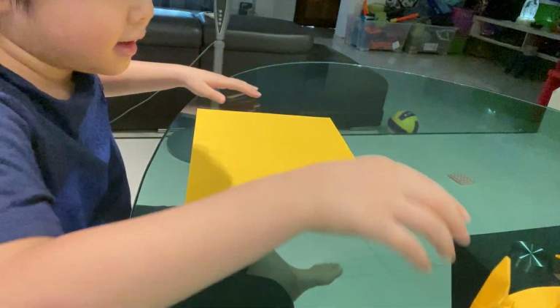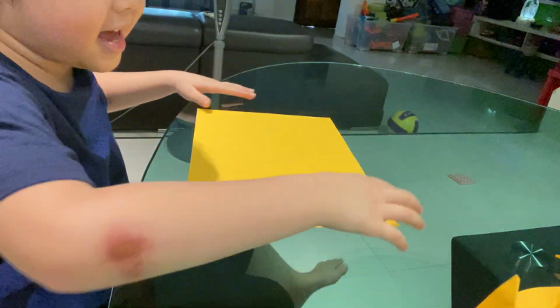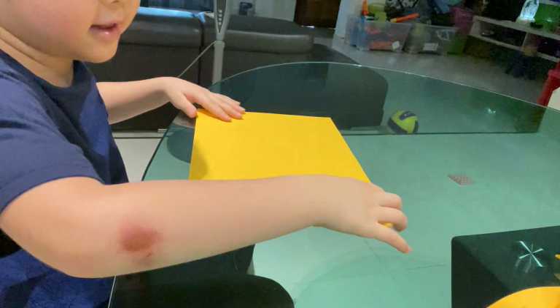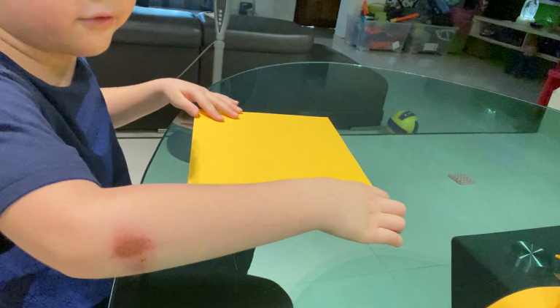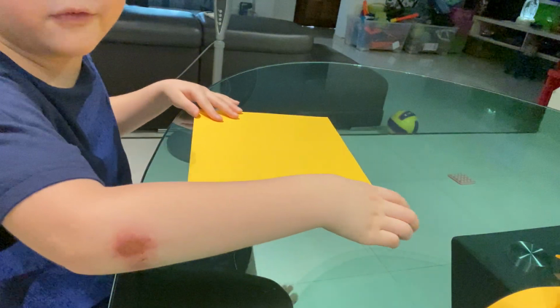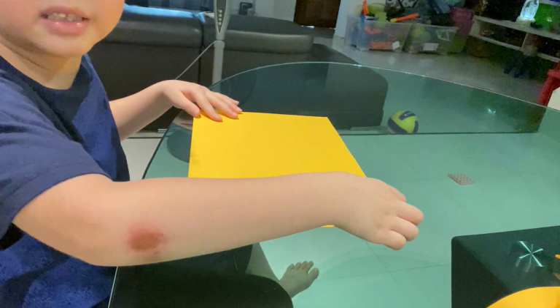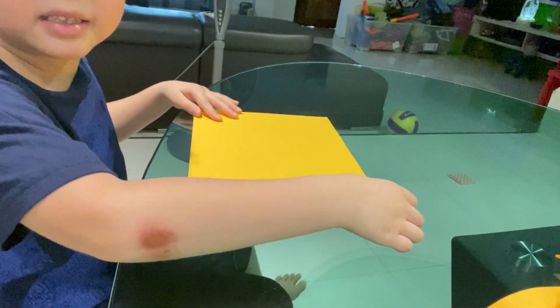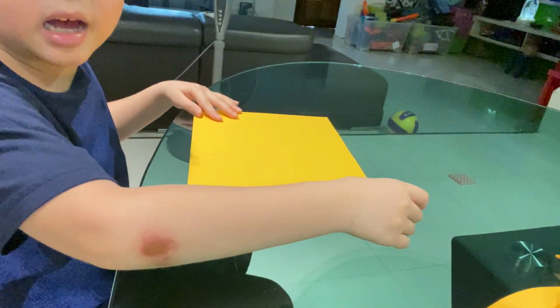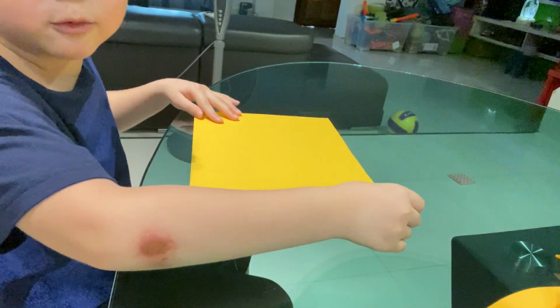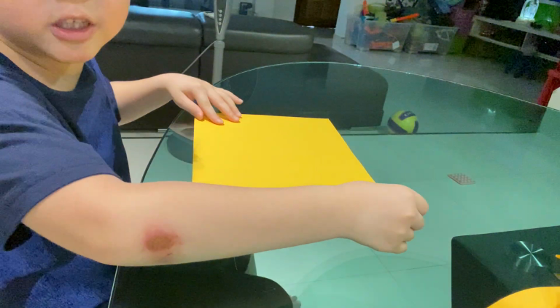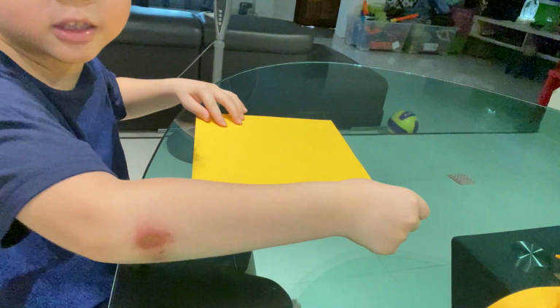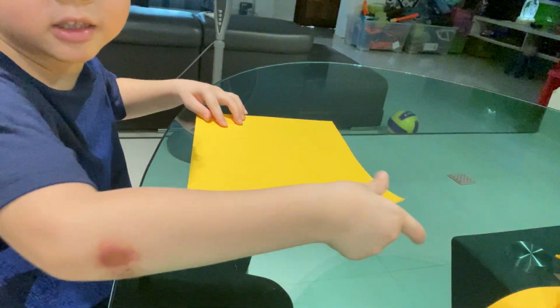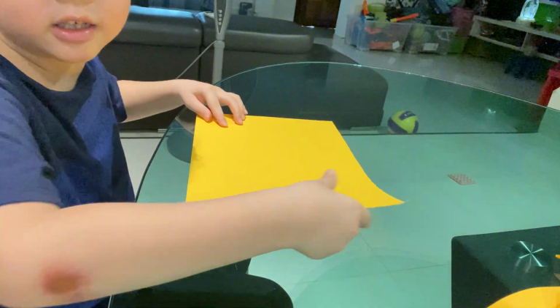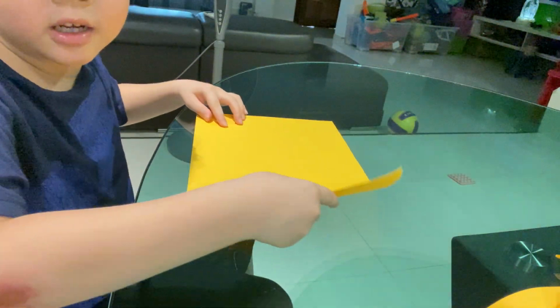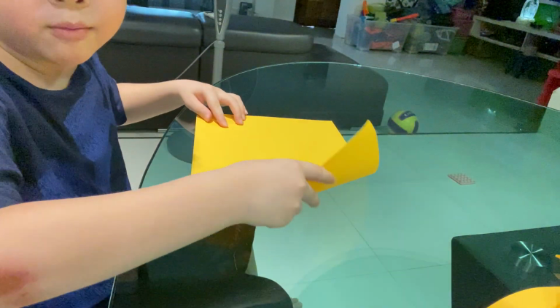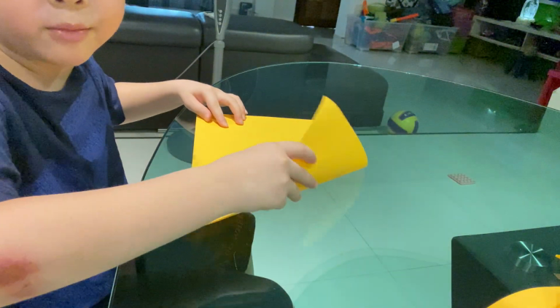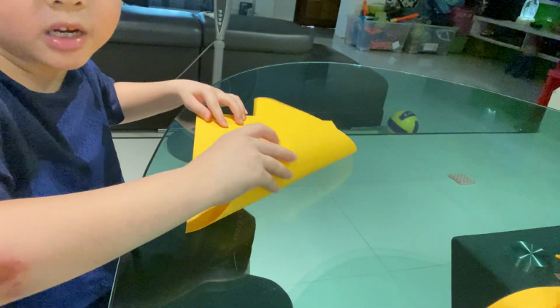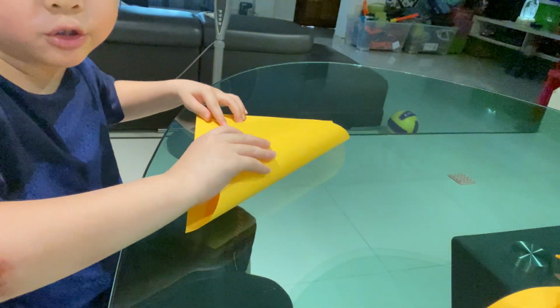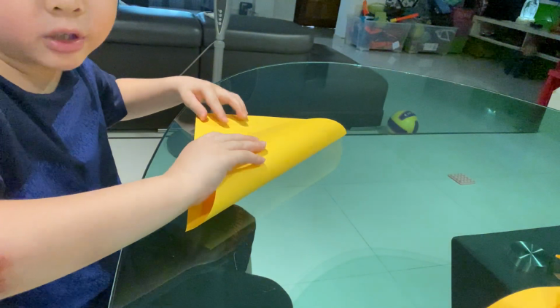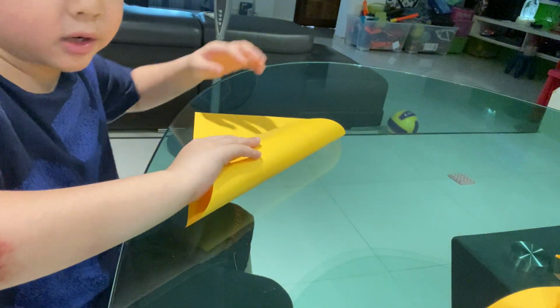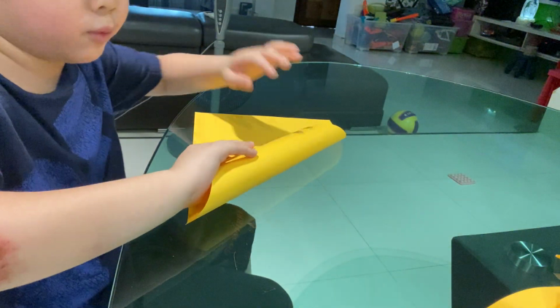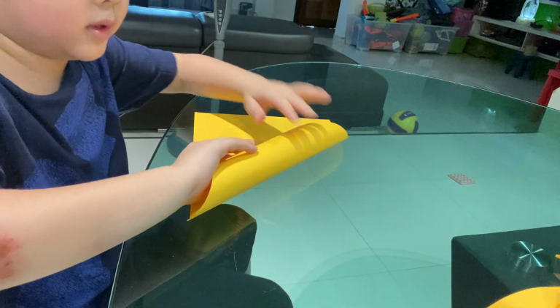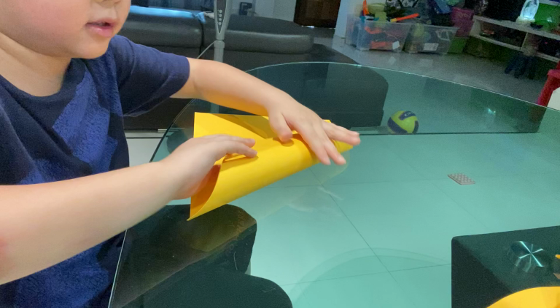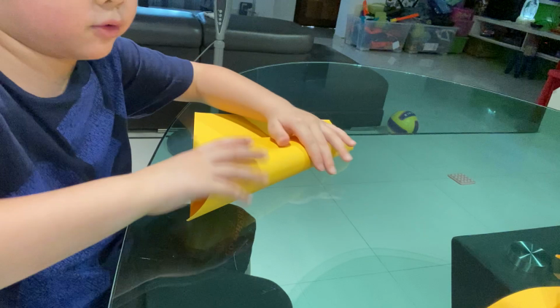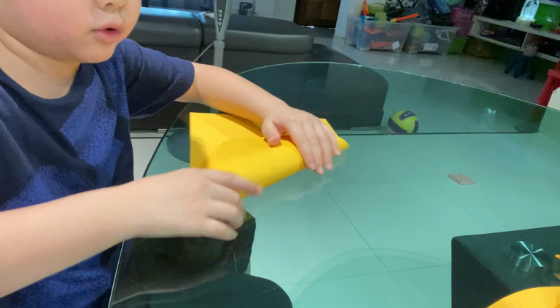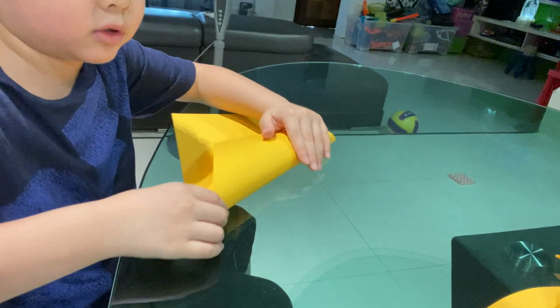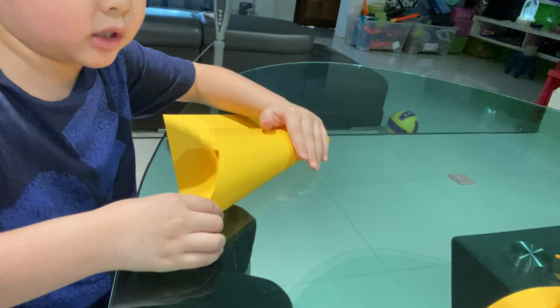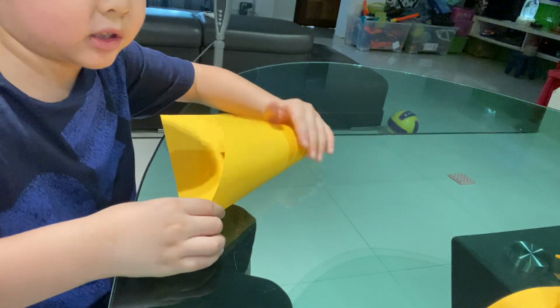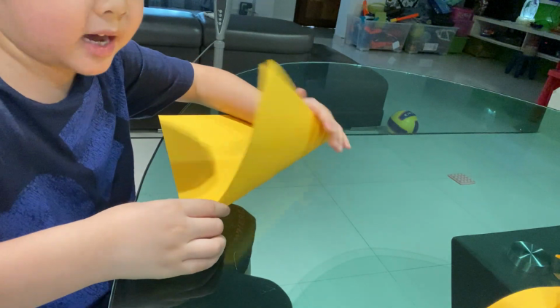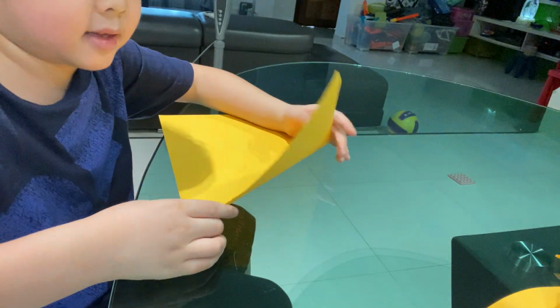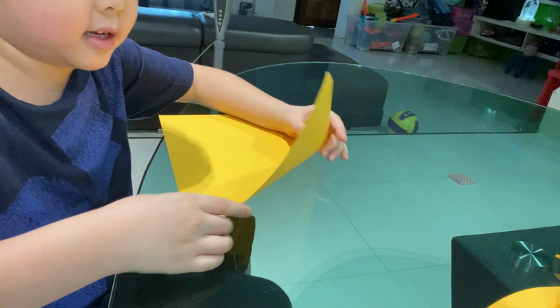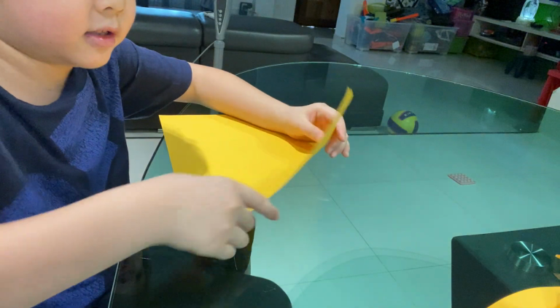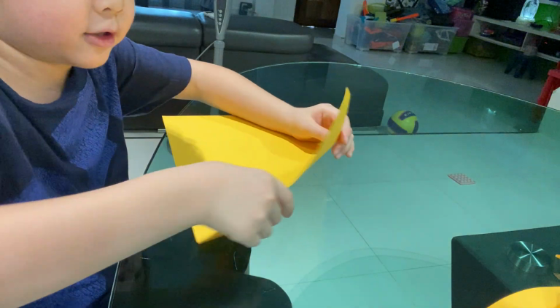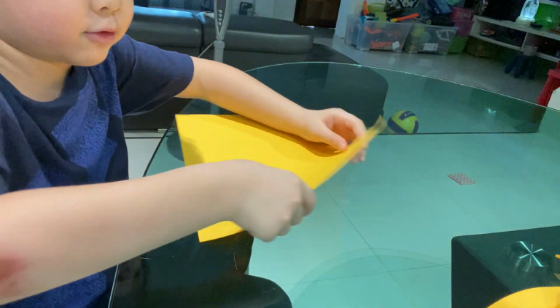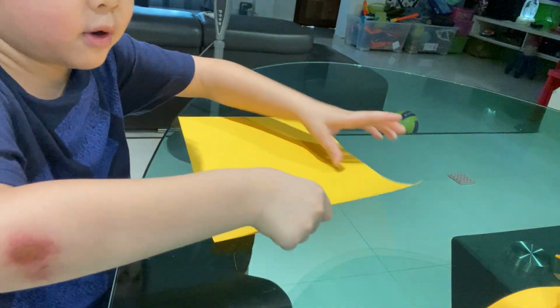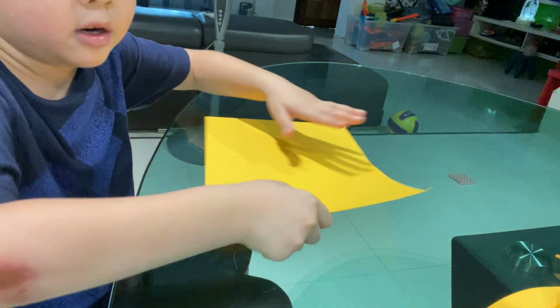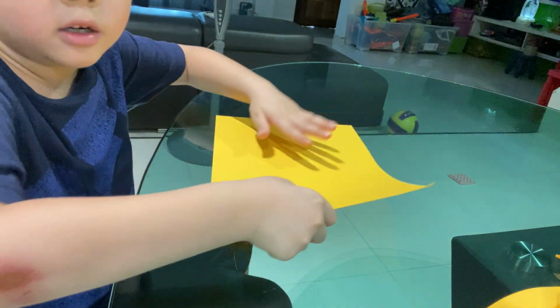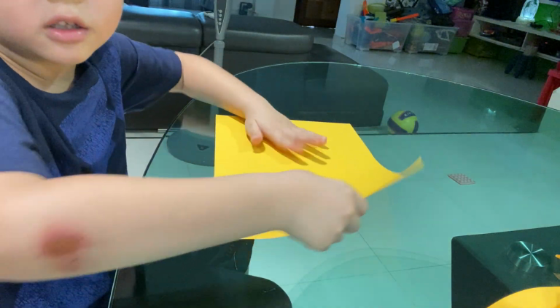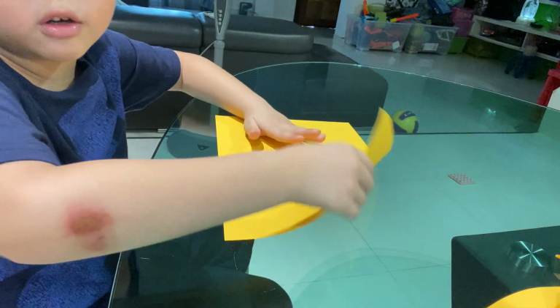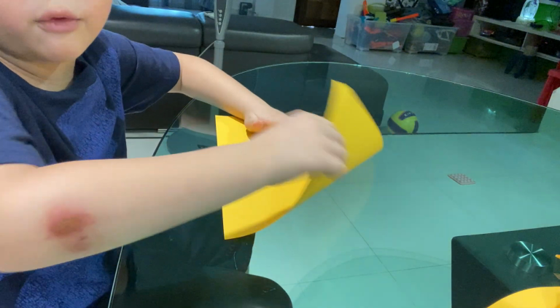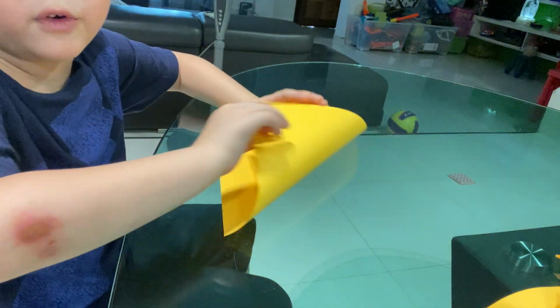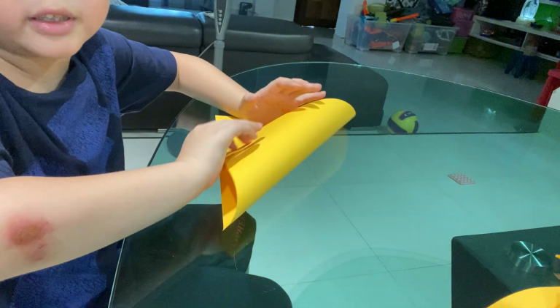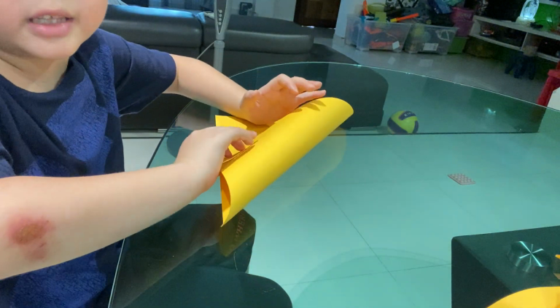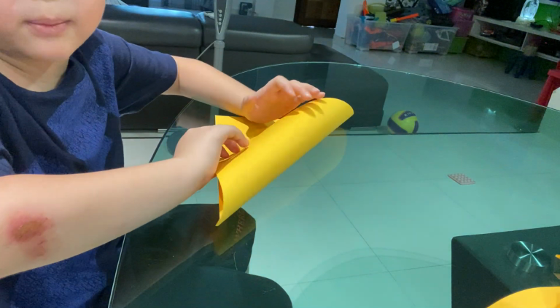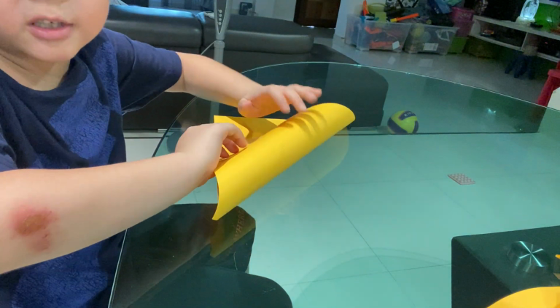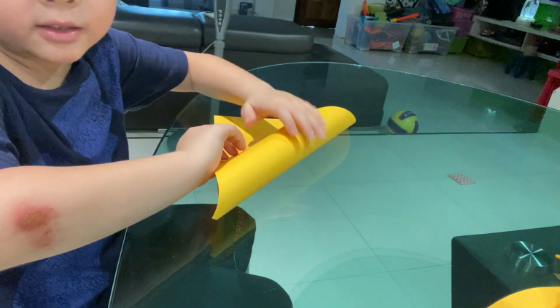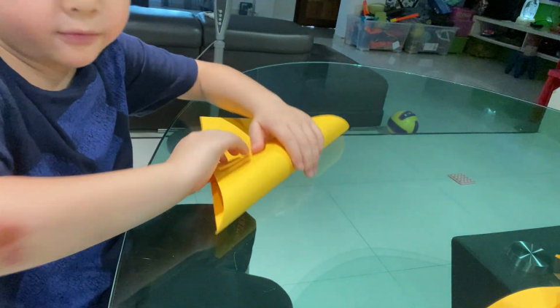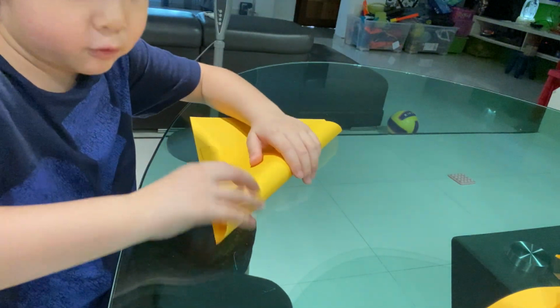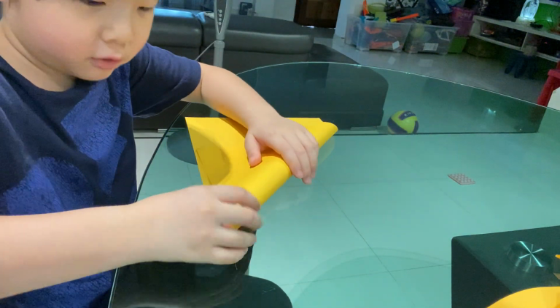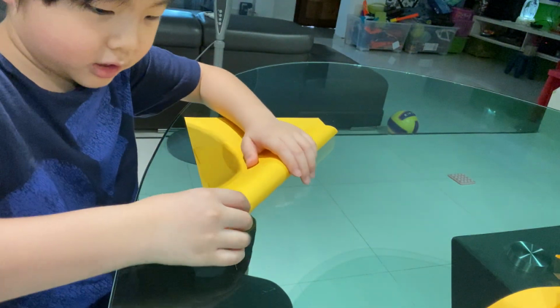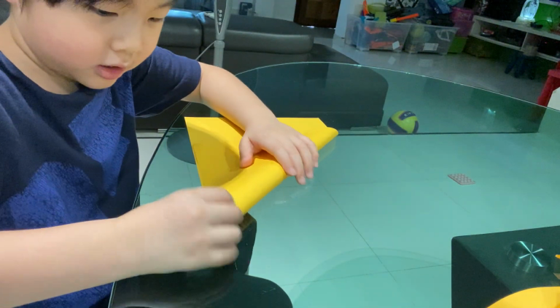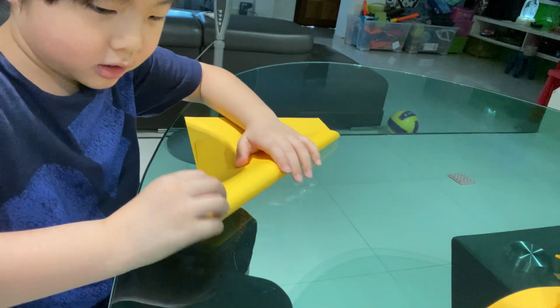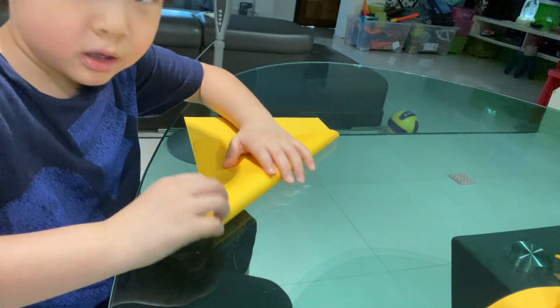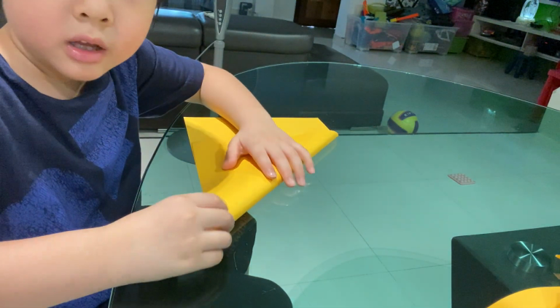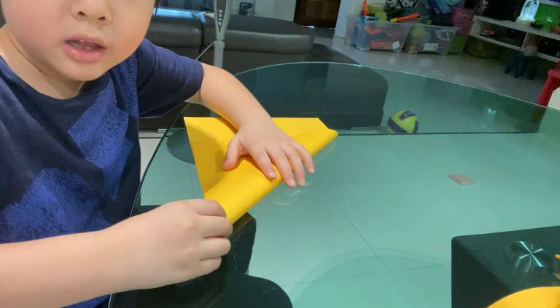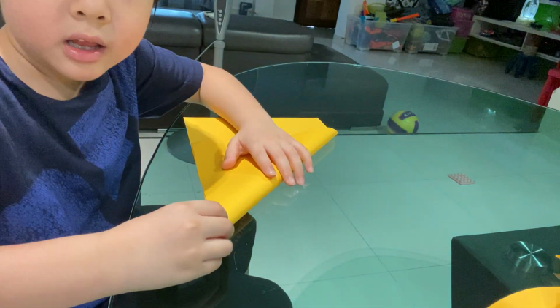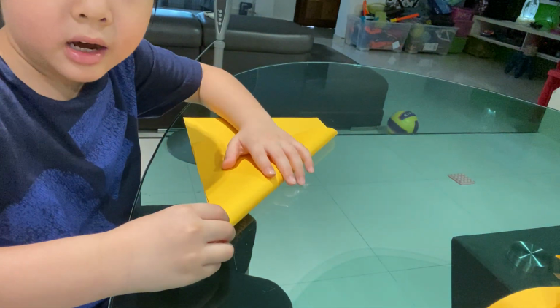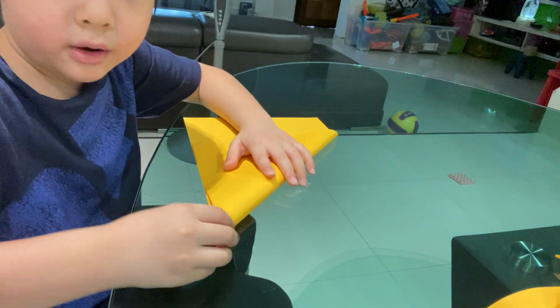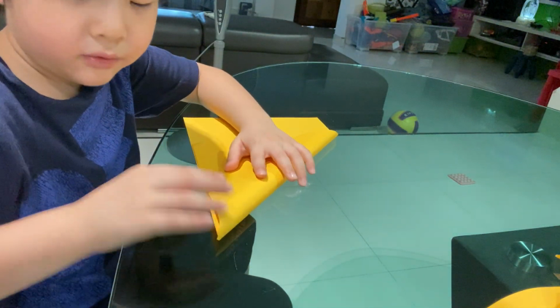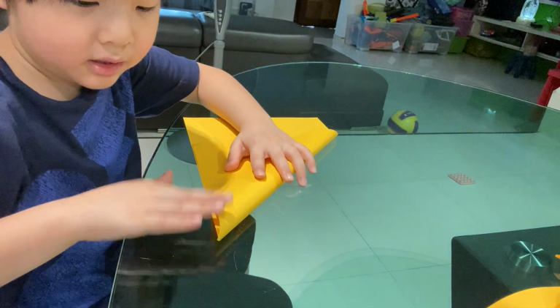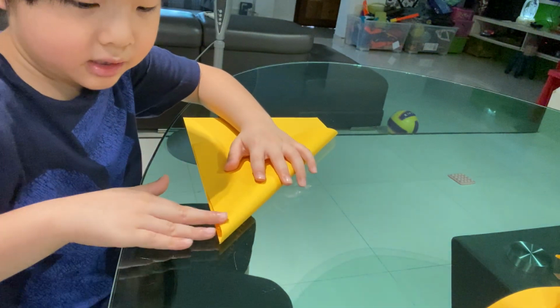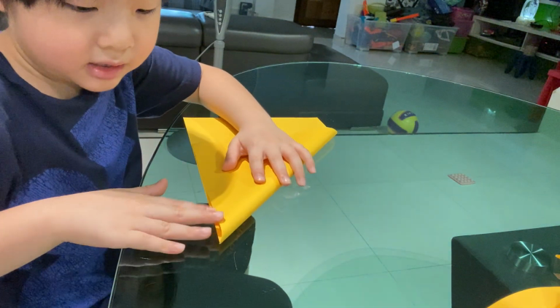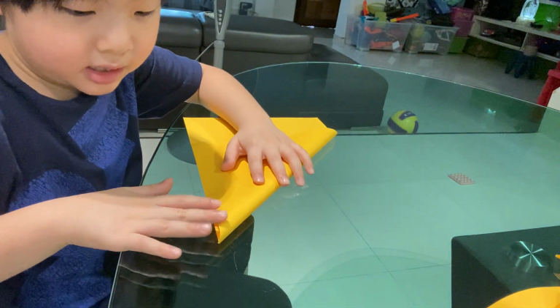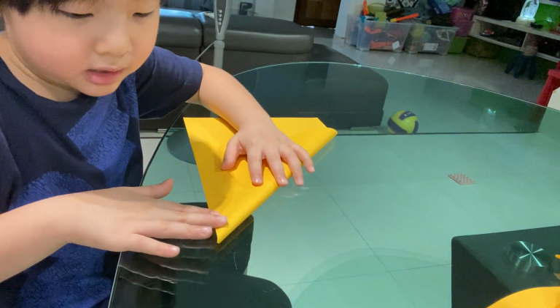And first step, just make a dragon. We need to use a 10-inch square. So first step, just fold in half like that.